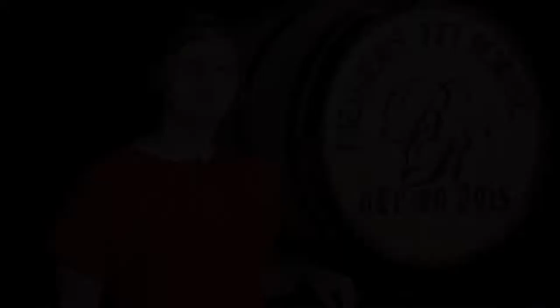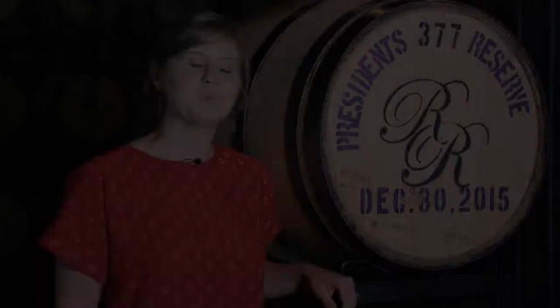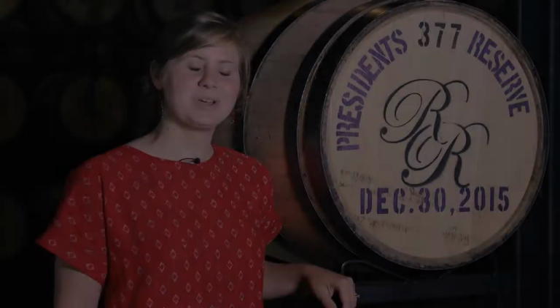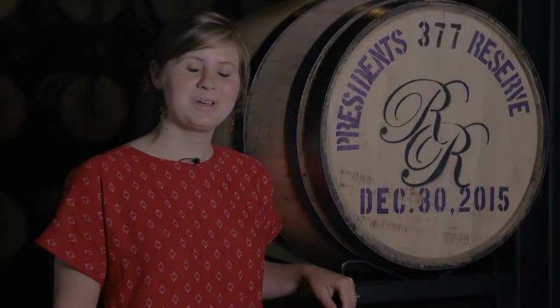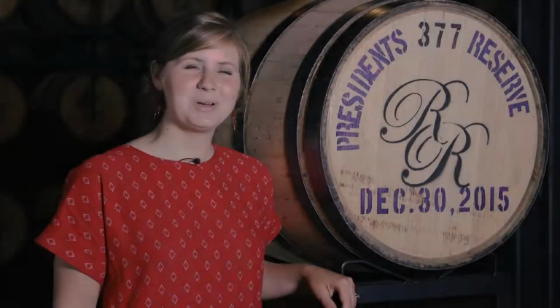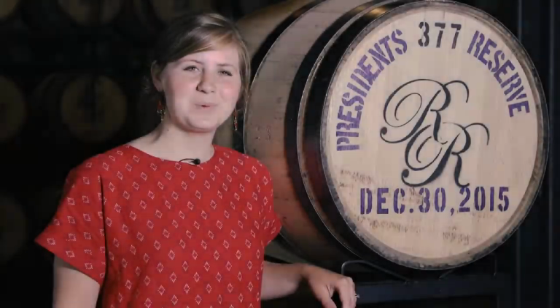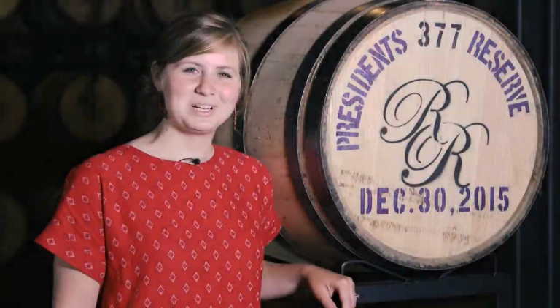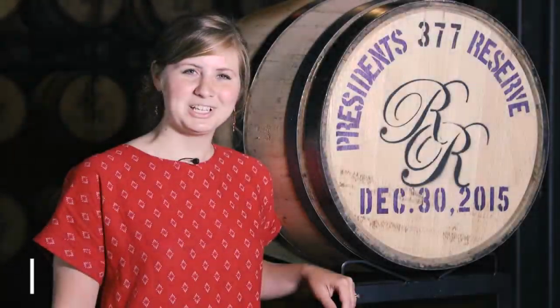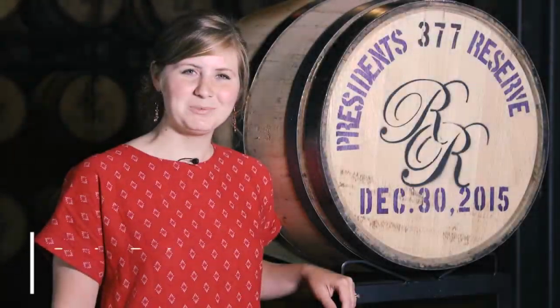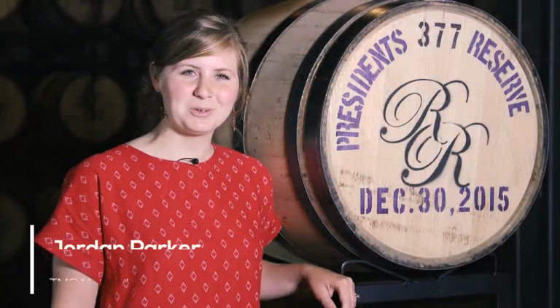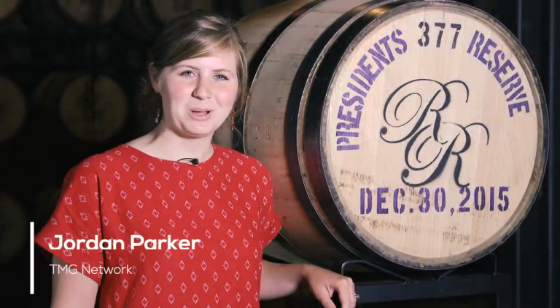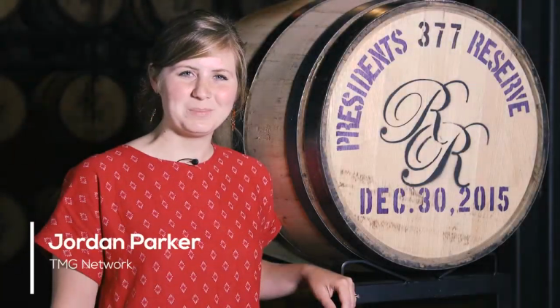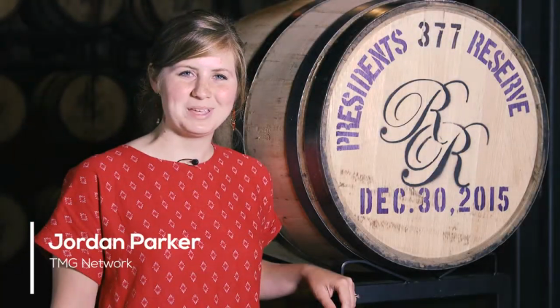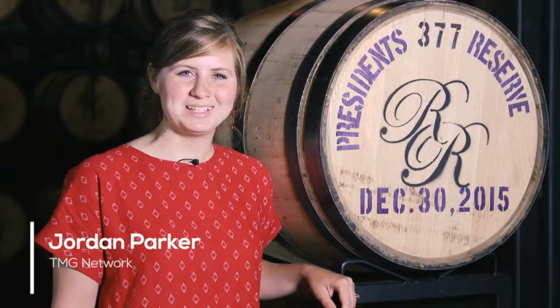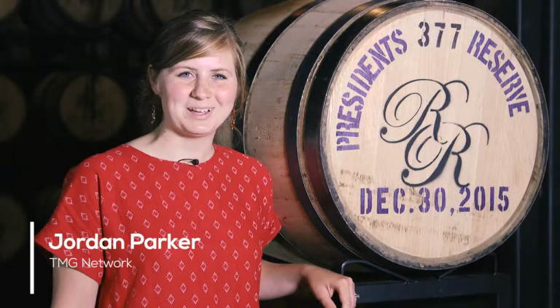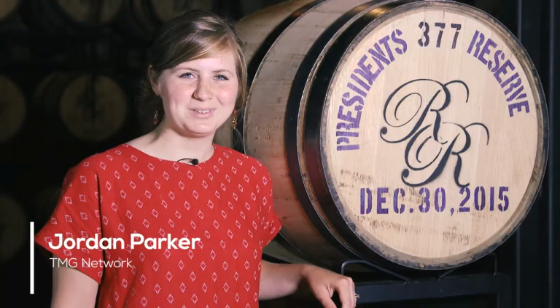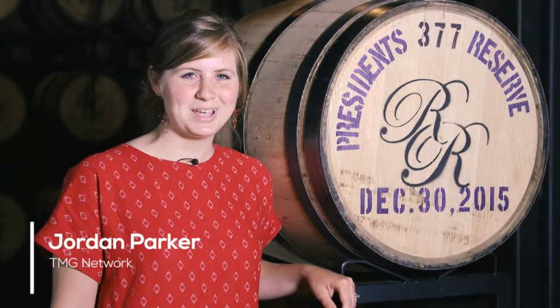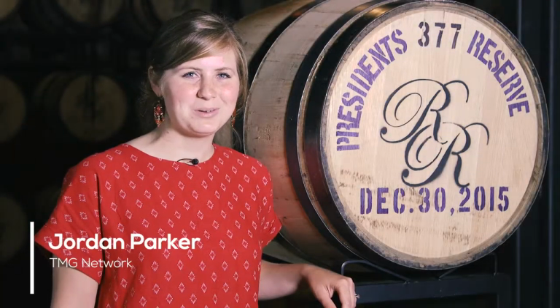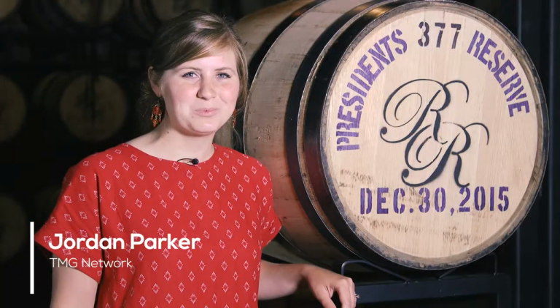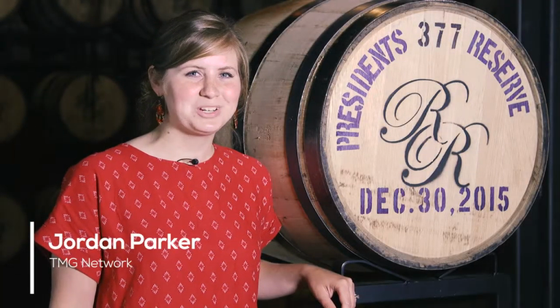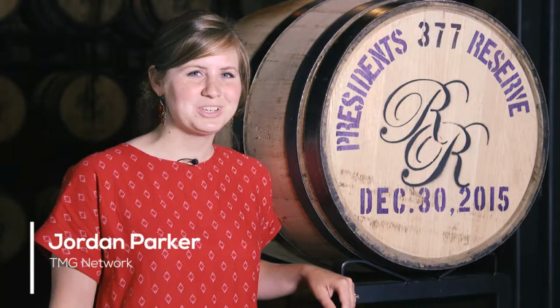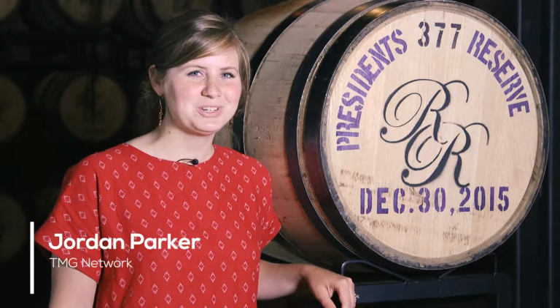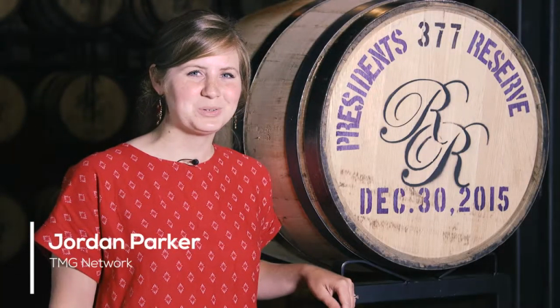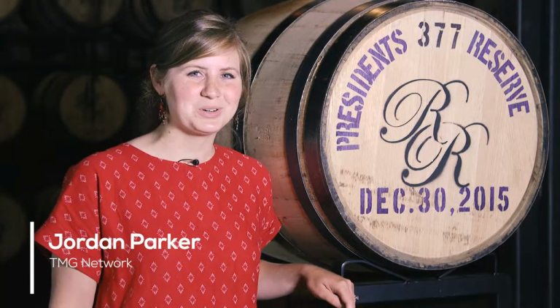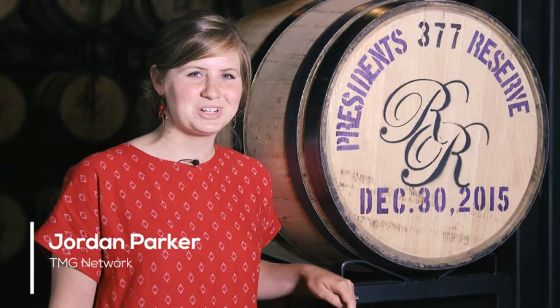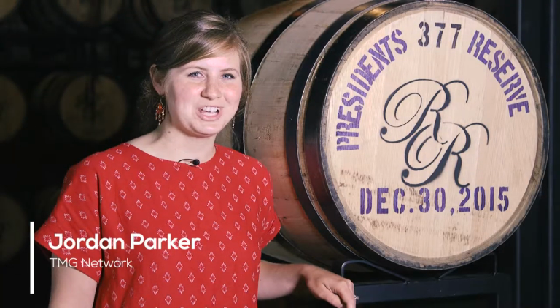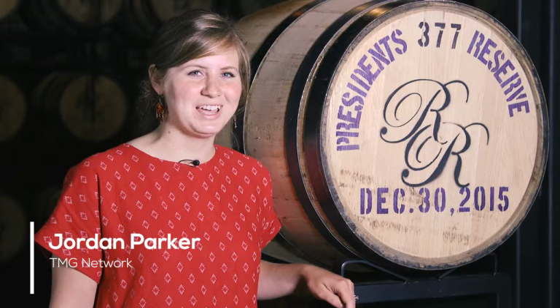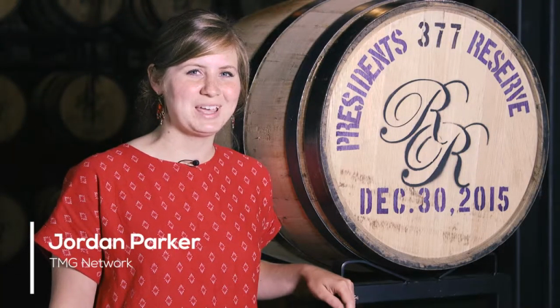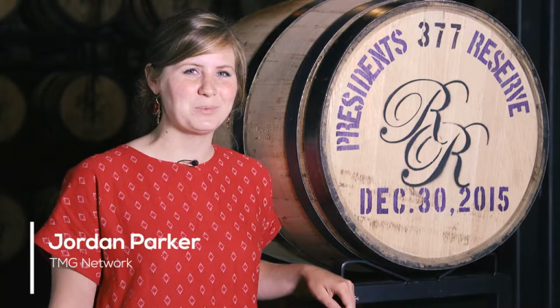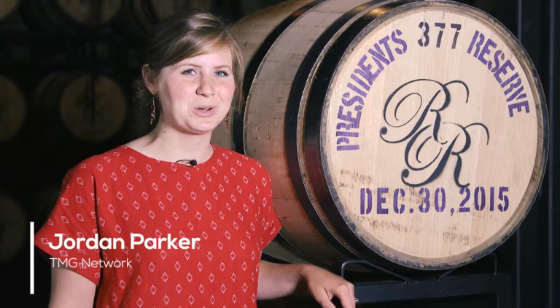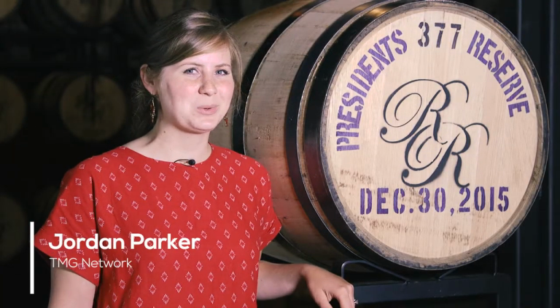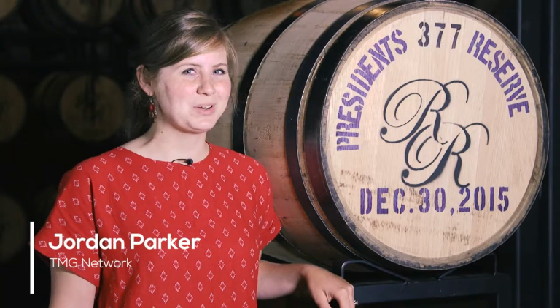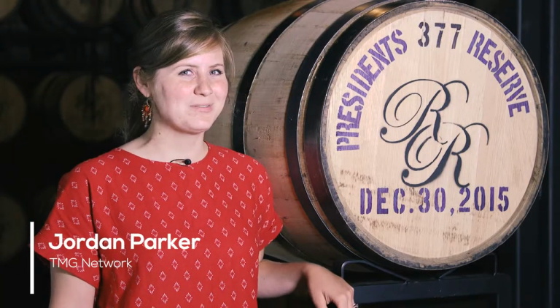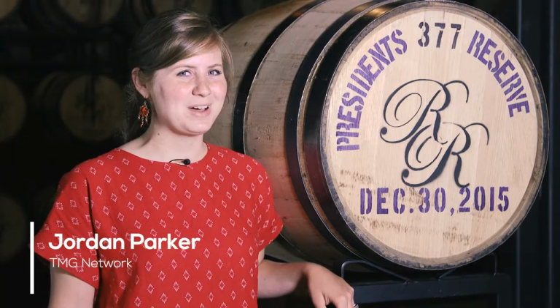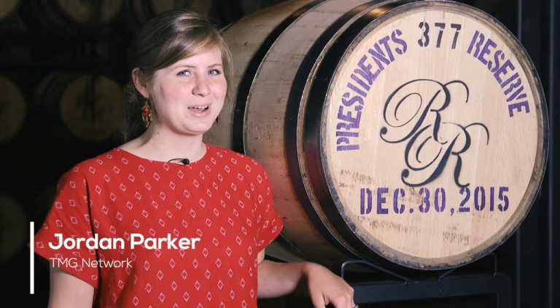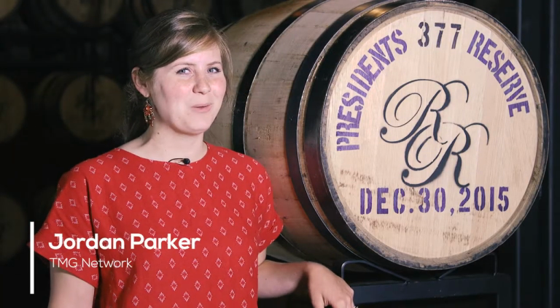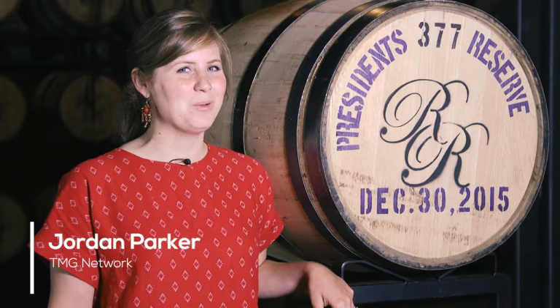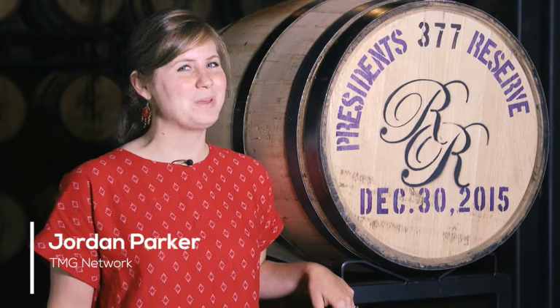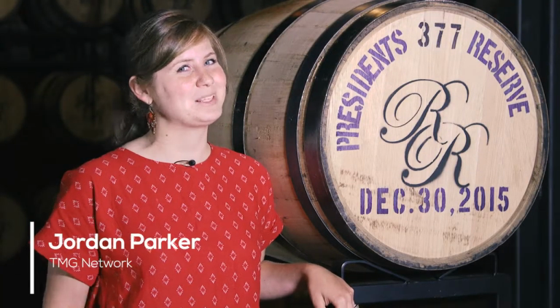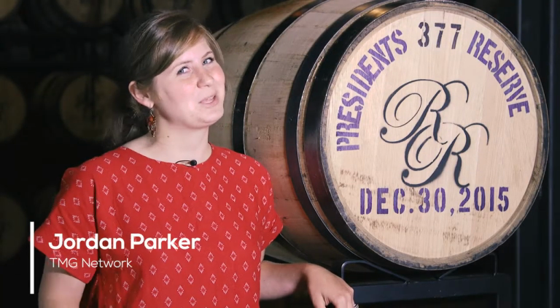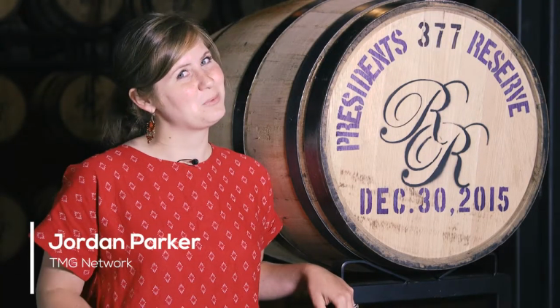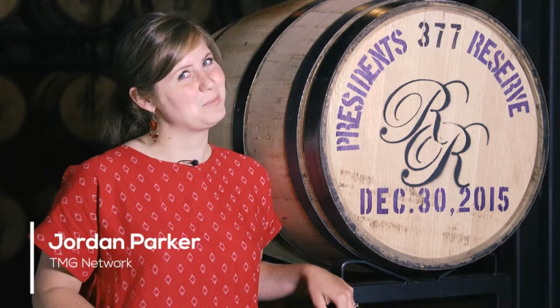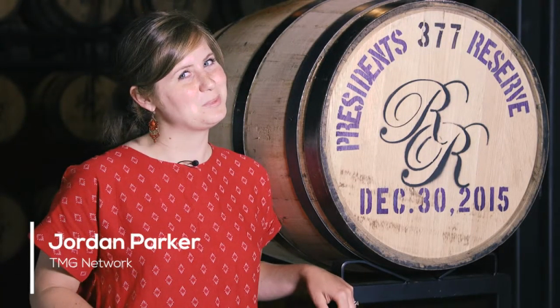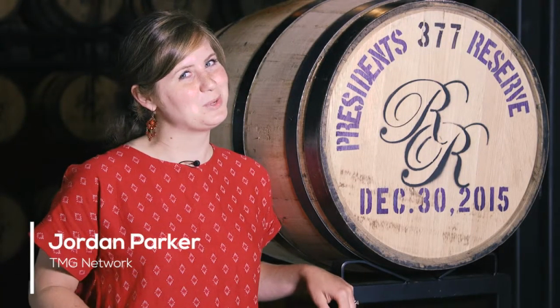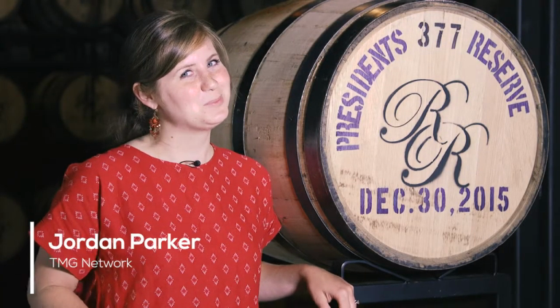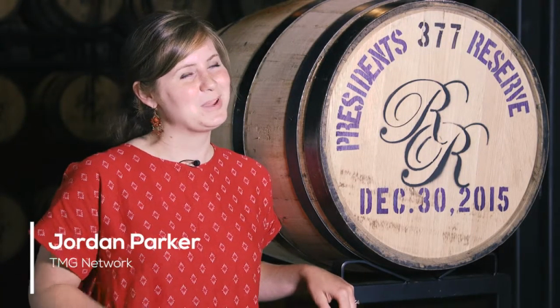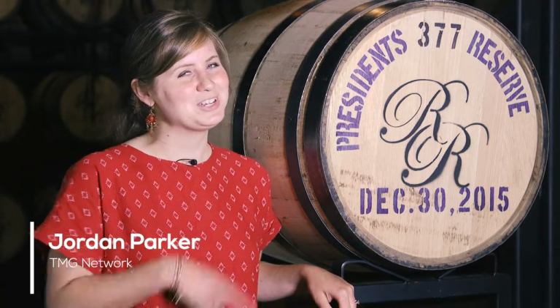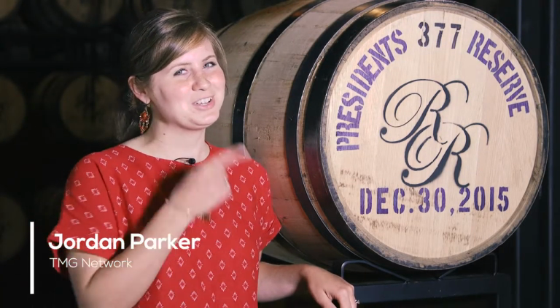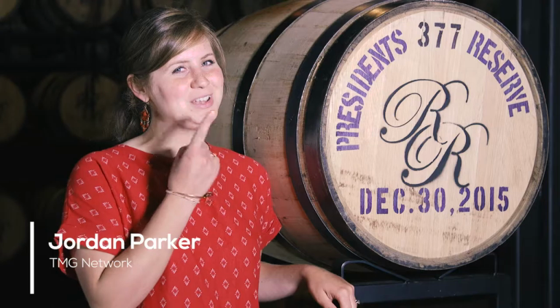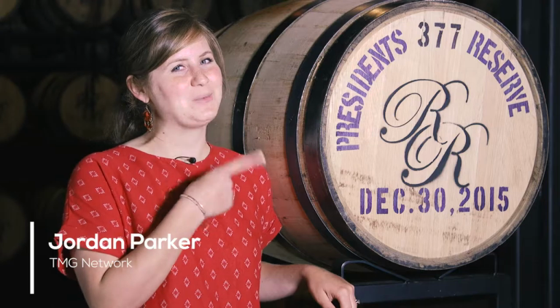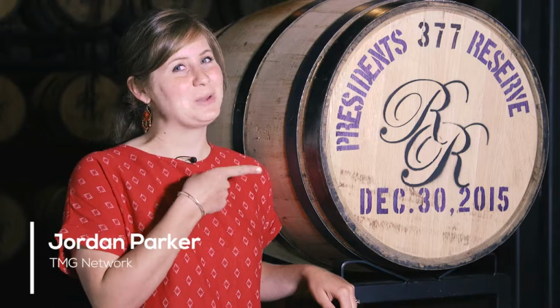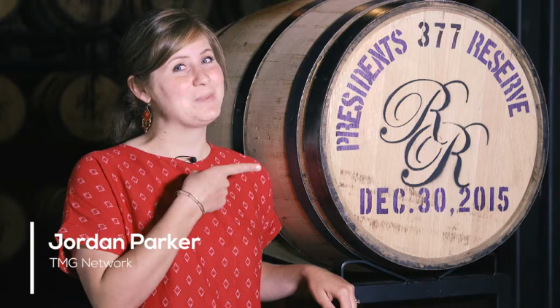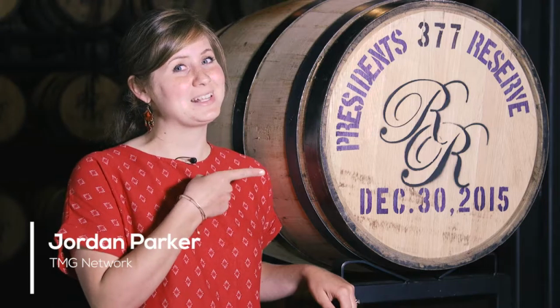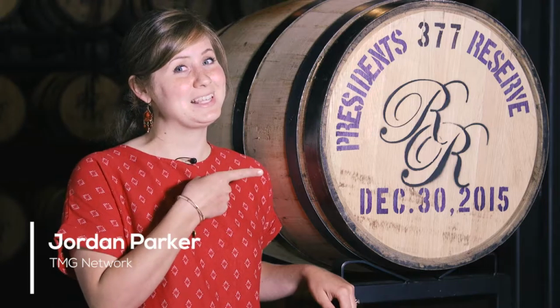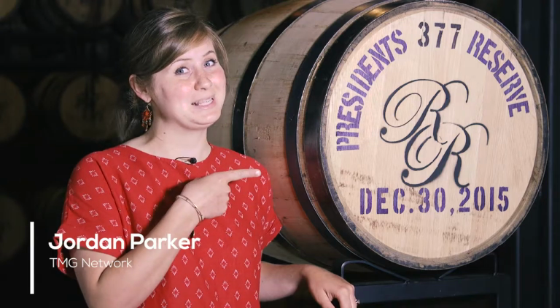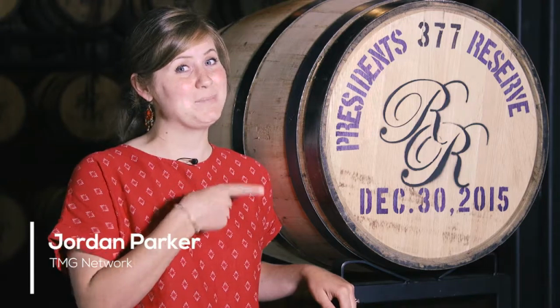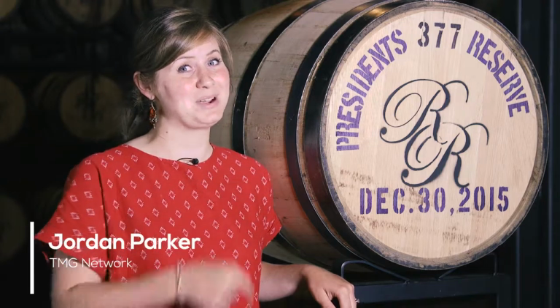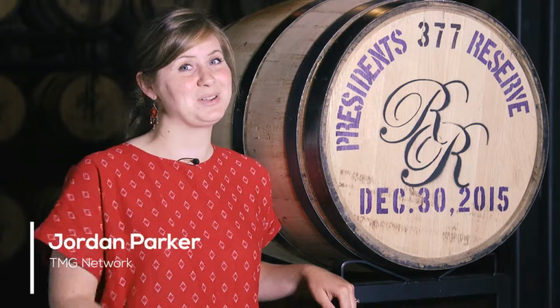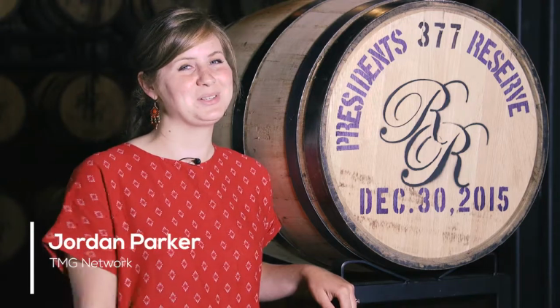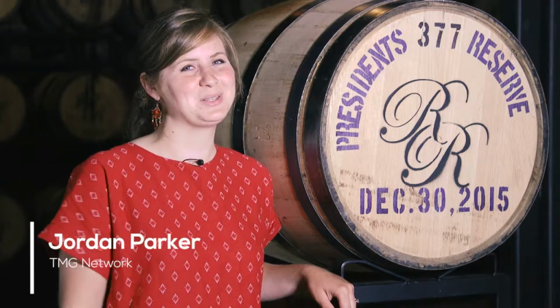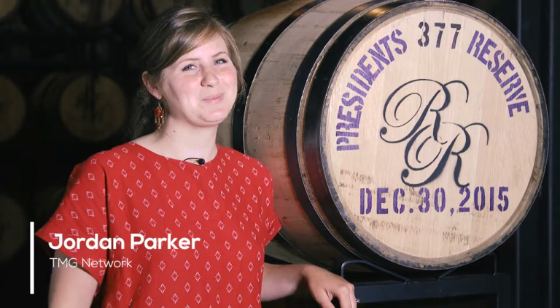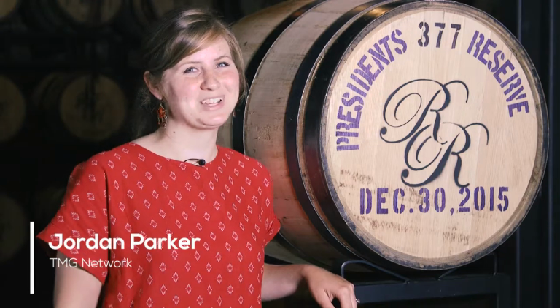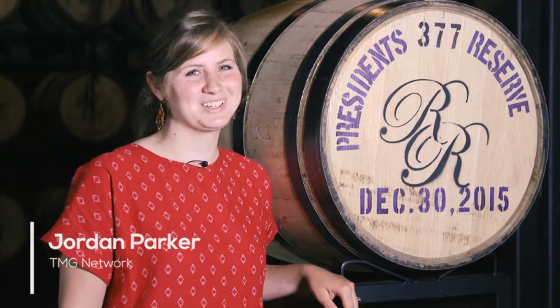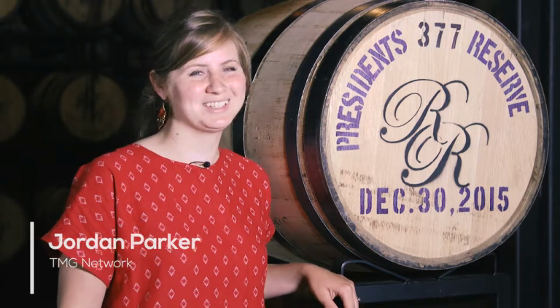We're here at Richland Rum in downtown Richland, Georgia, and we're going to find out what makes their rum so special and what makes this barrel so special.